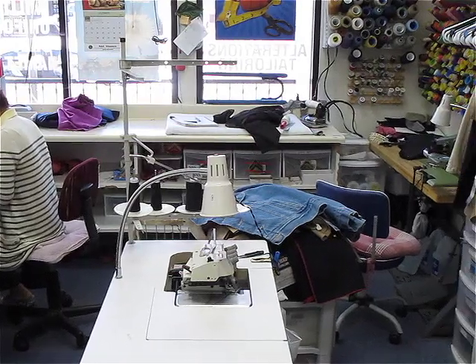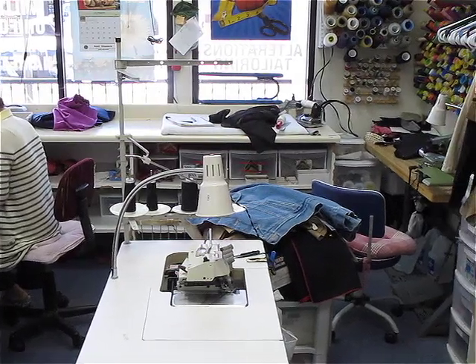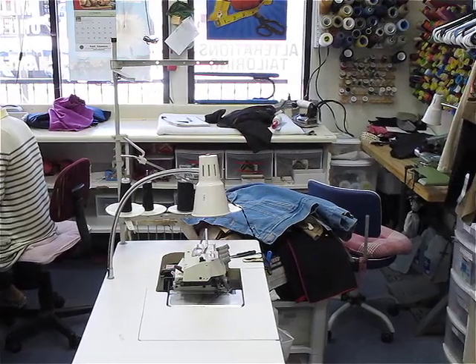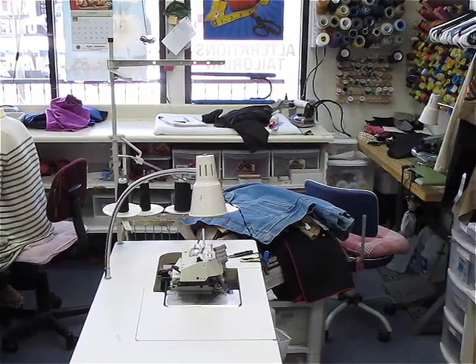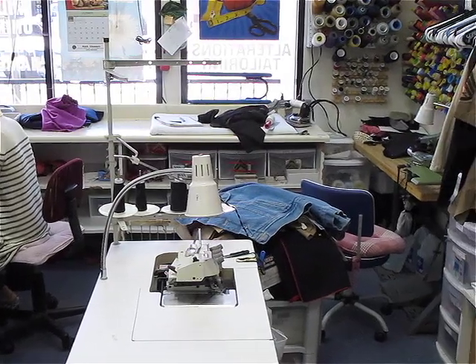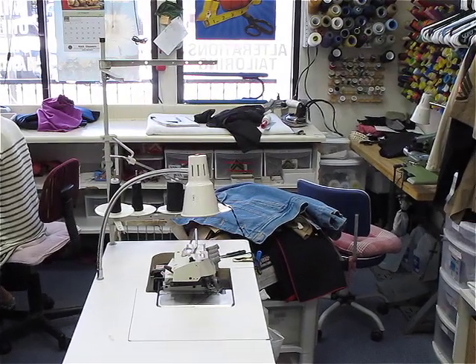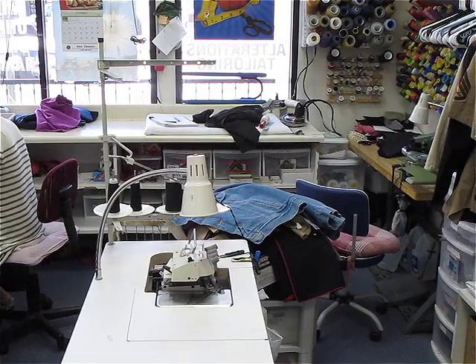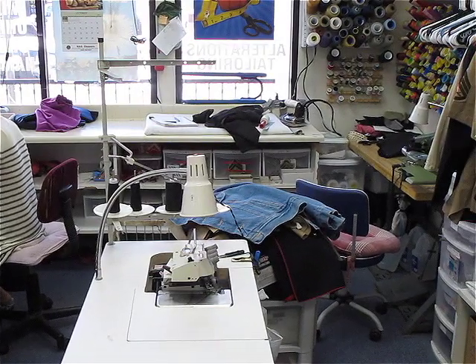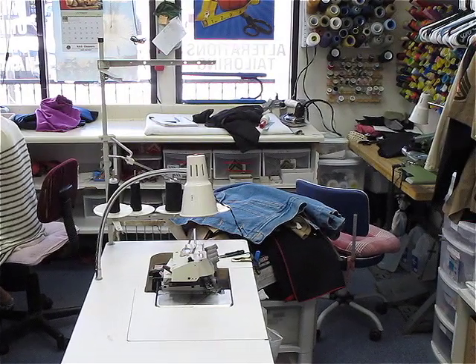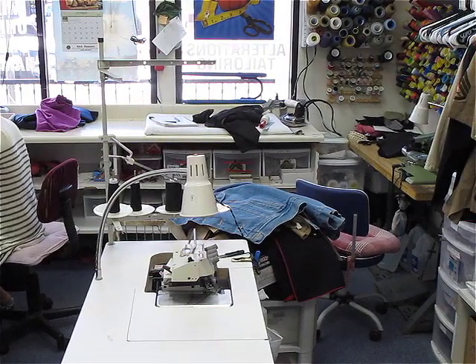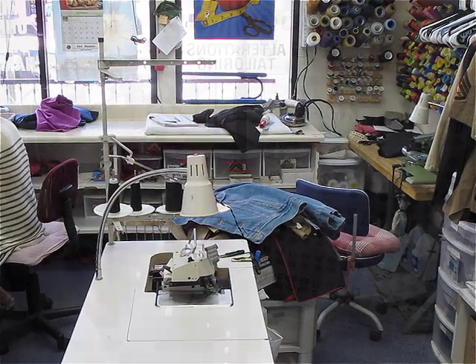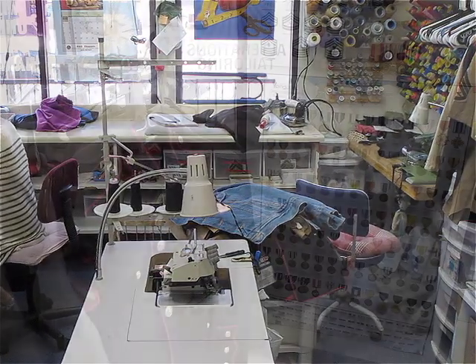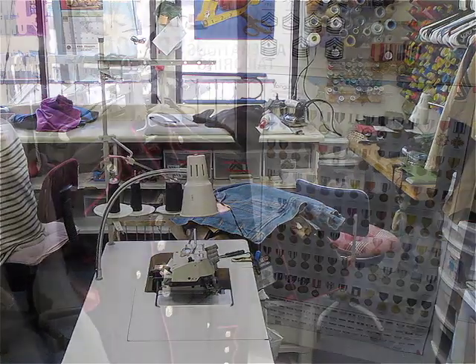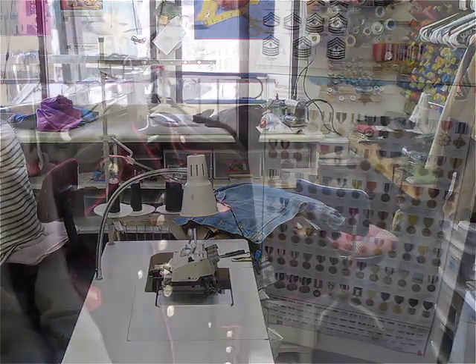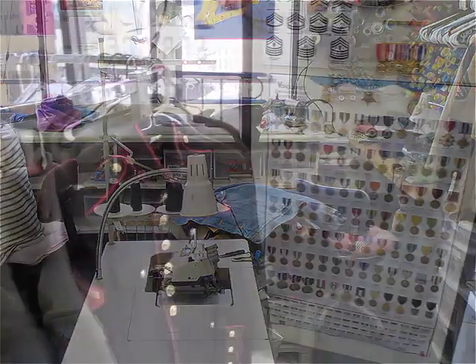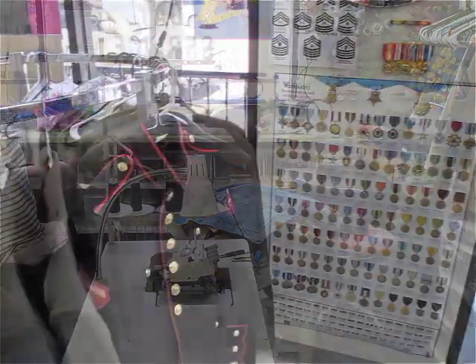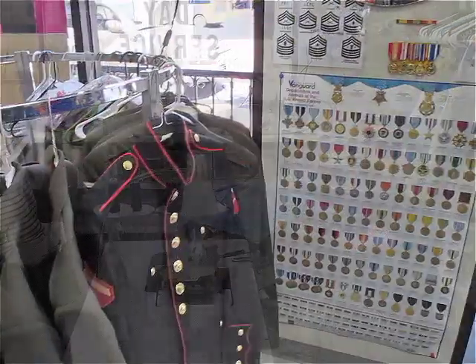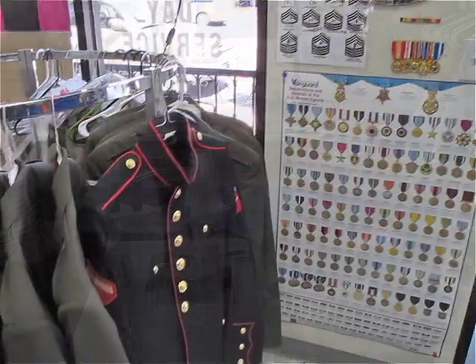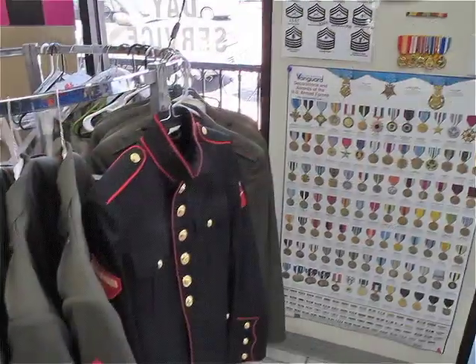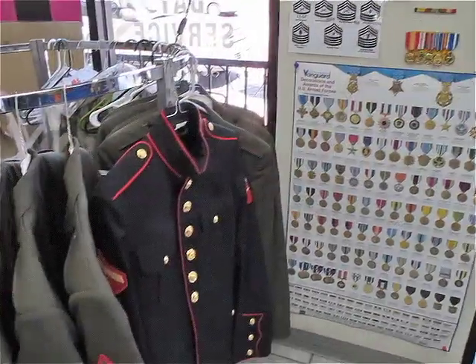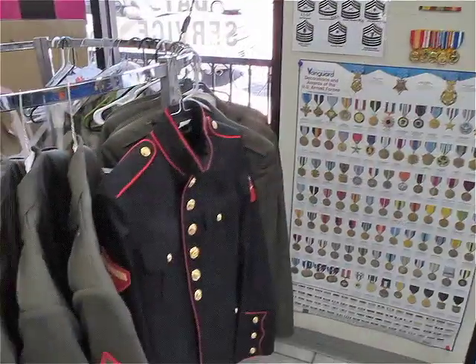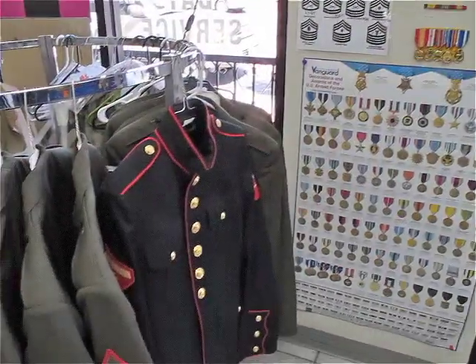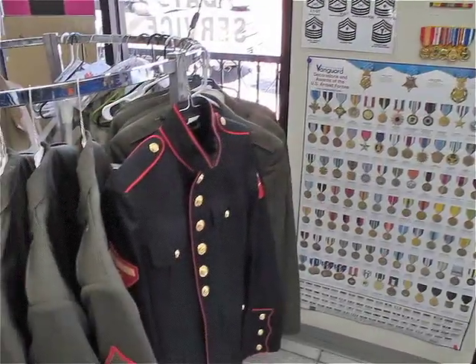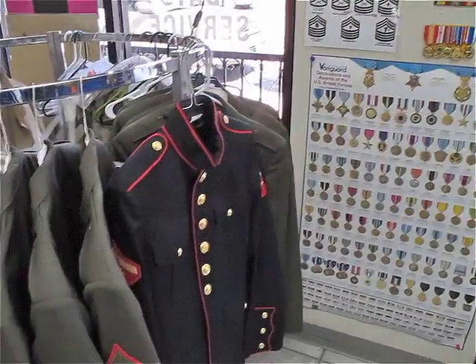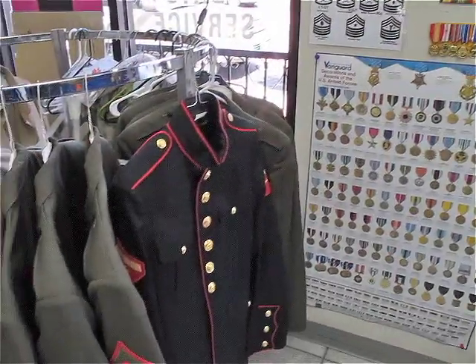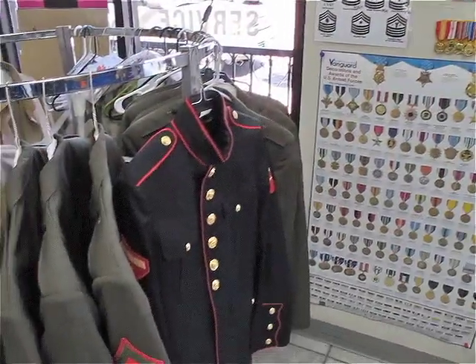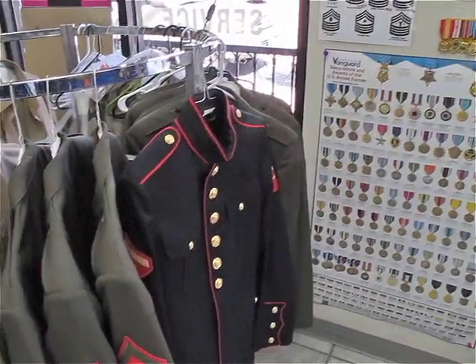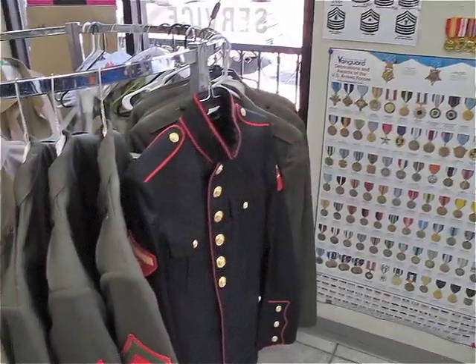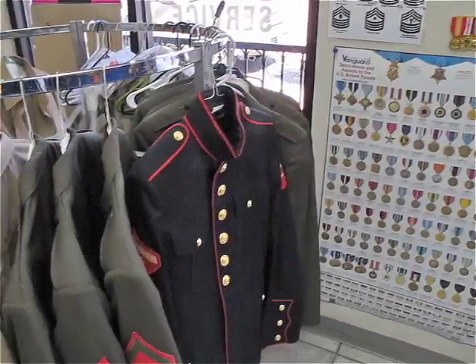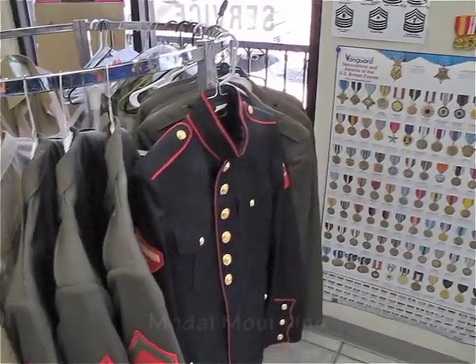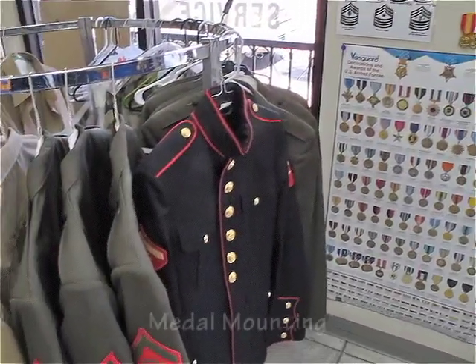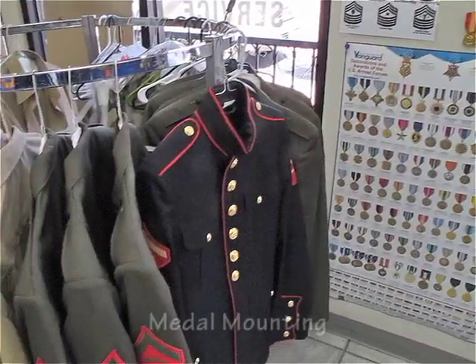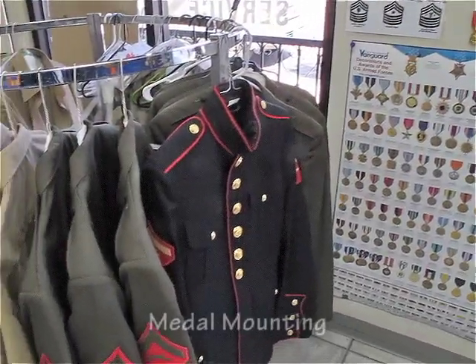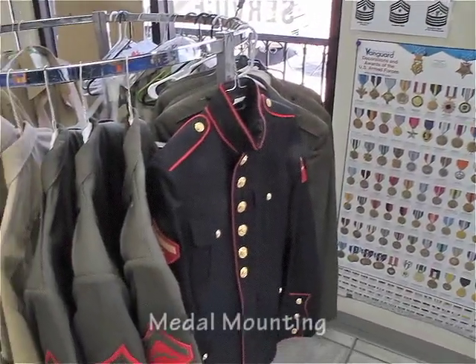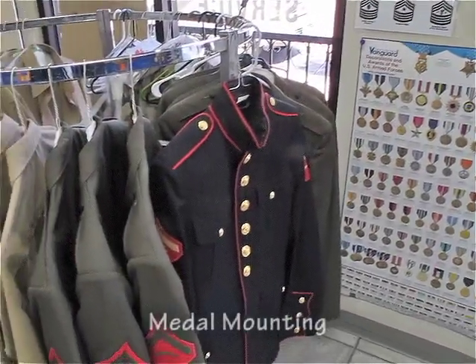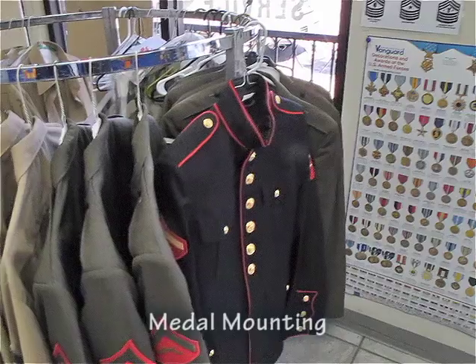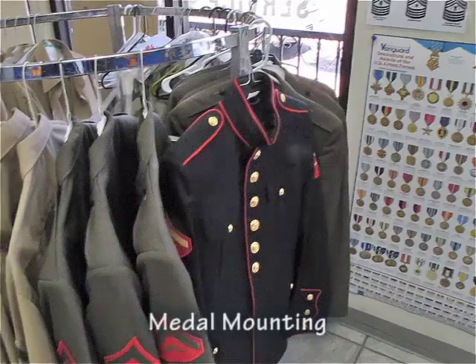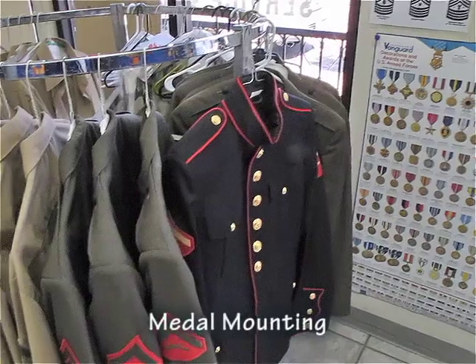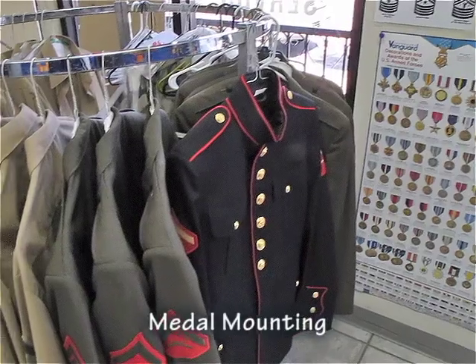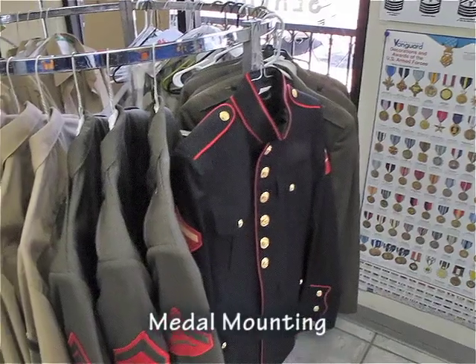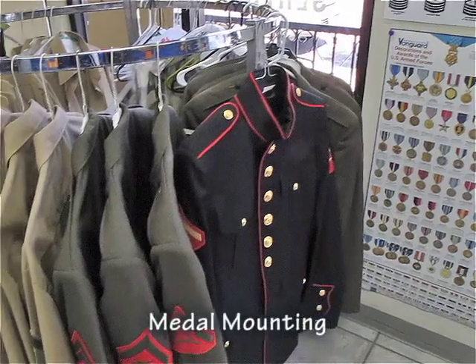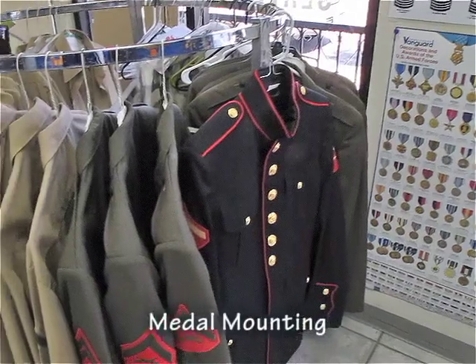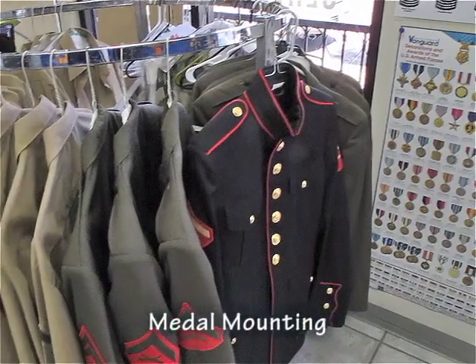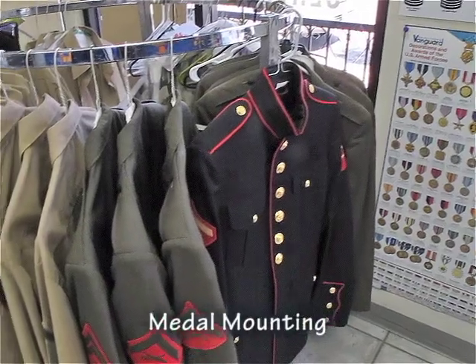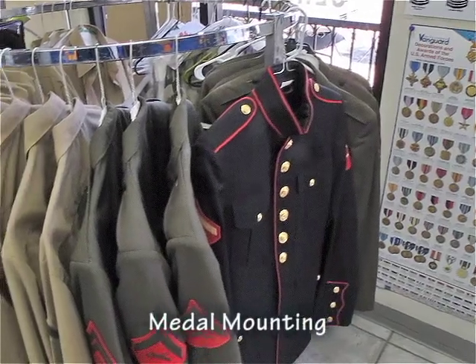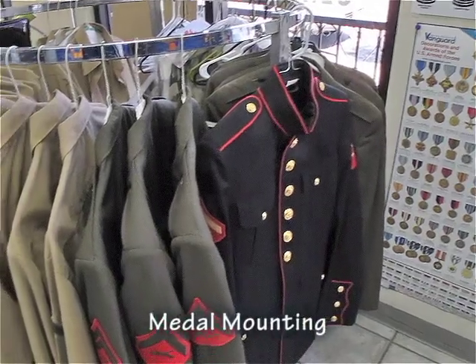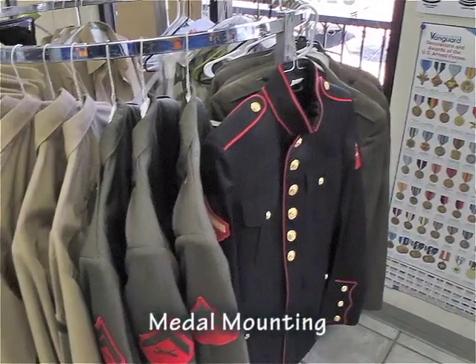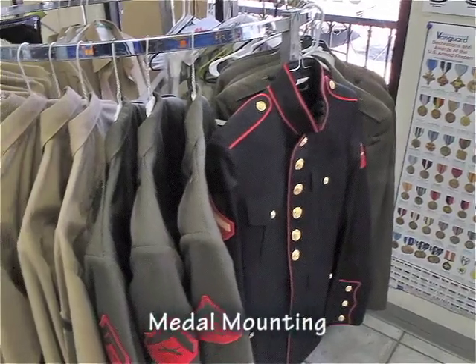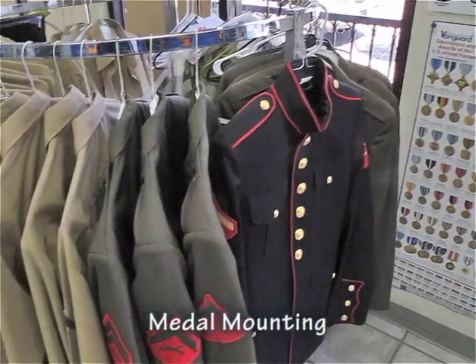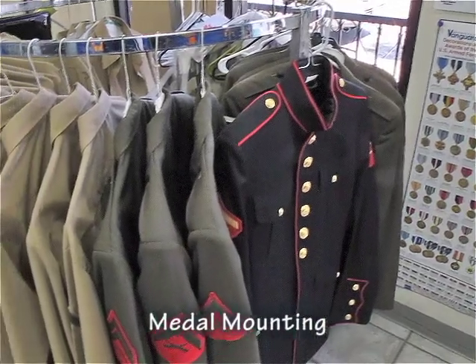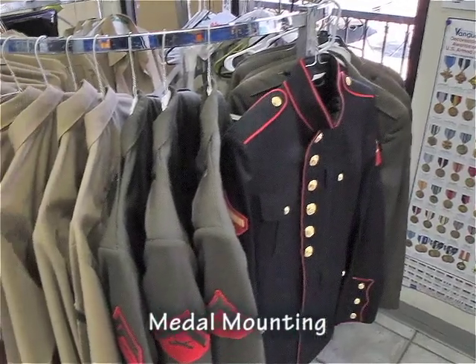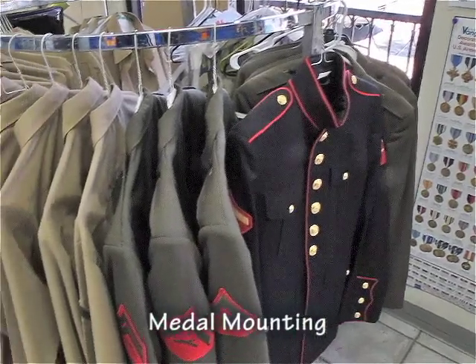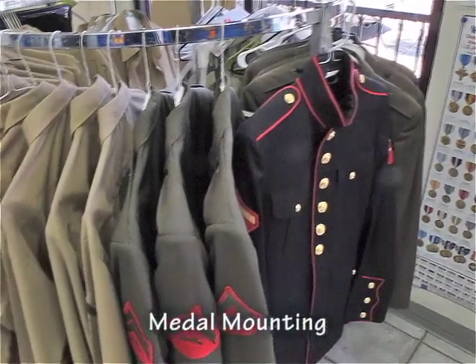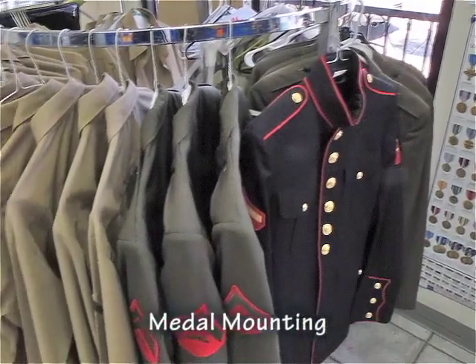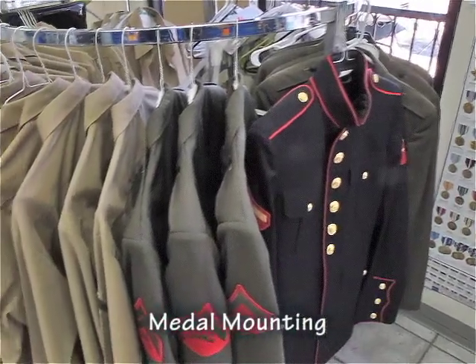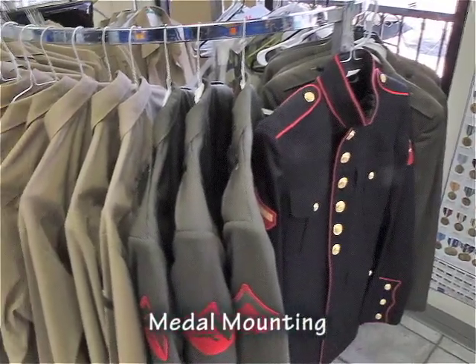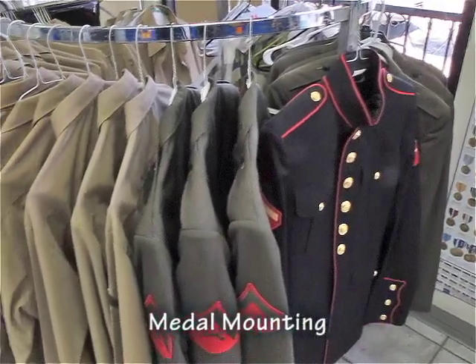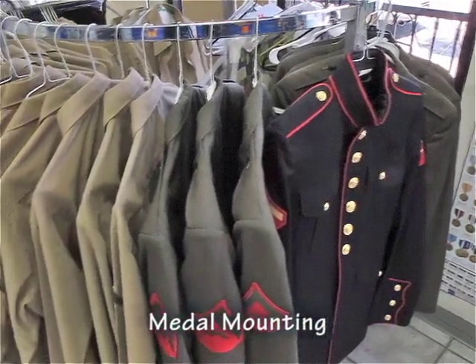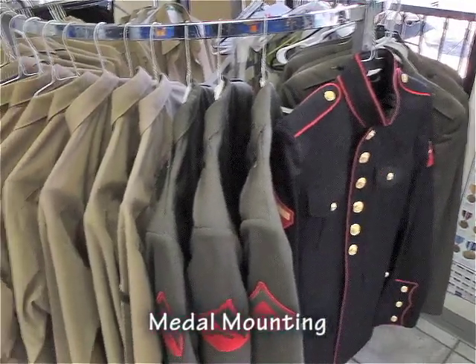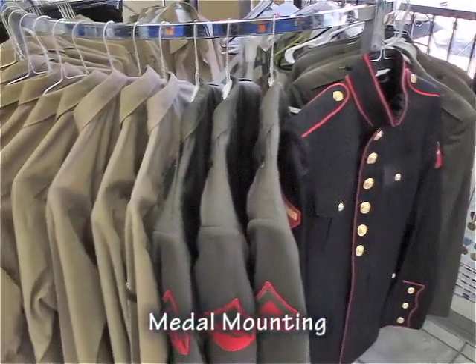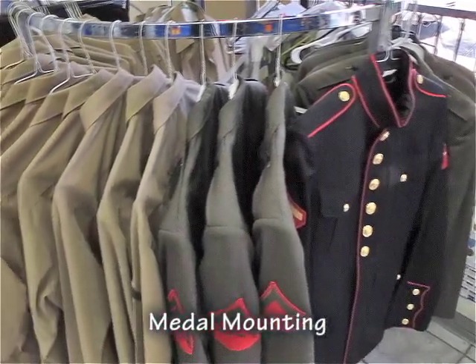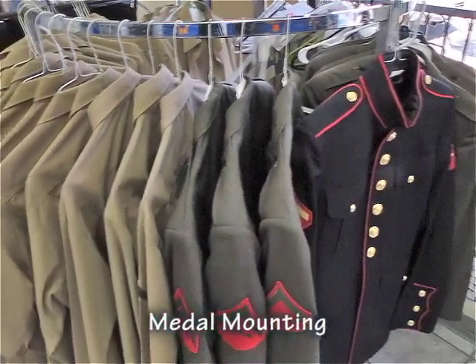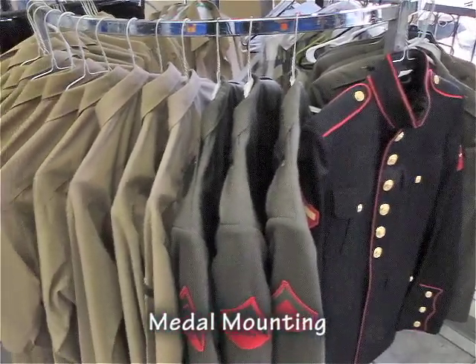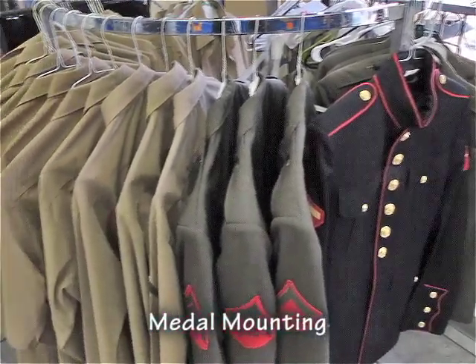Our specialty services include military uniforms. We do metal mounting, alterations, name tapes, and chevrons.